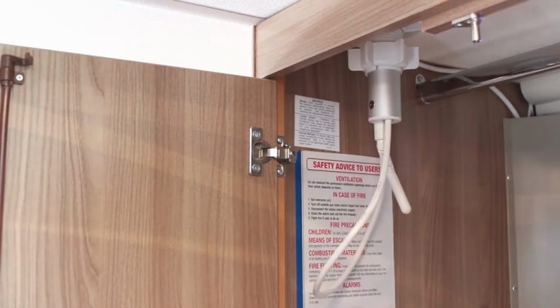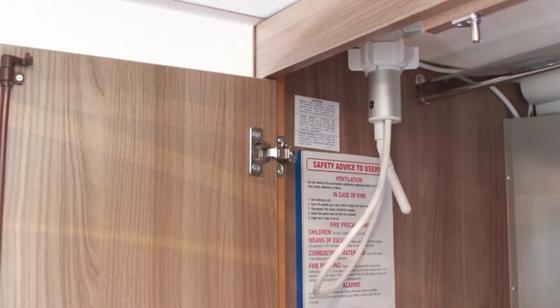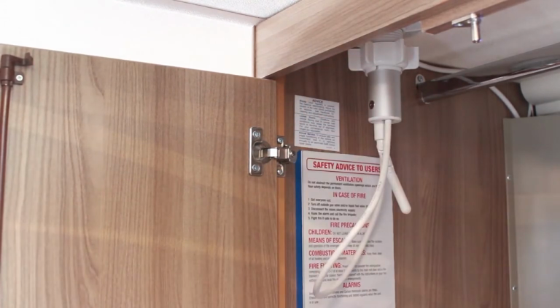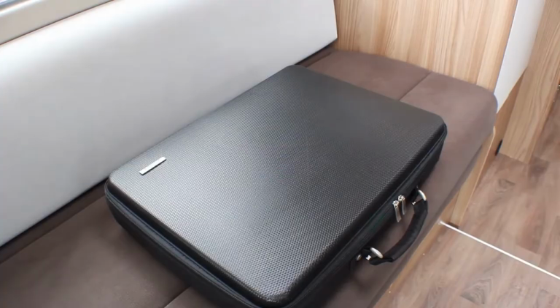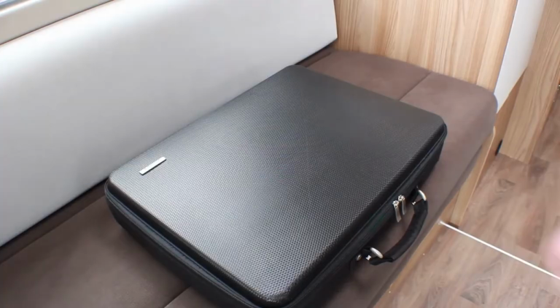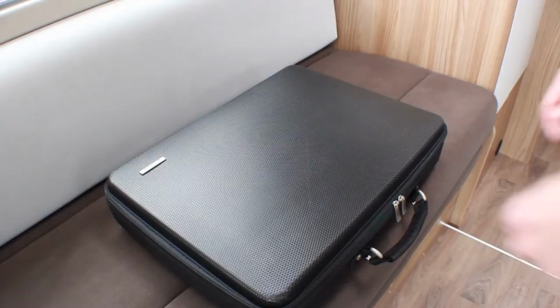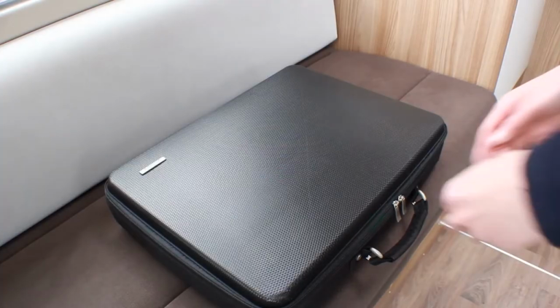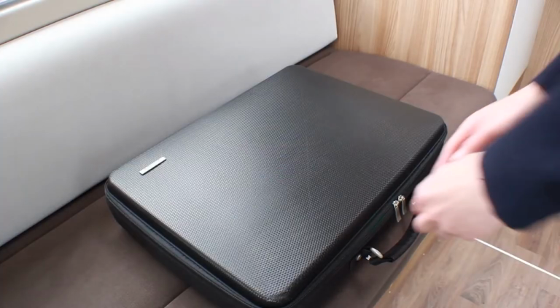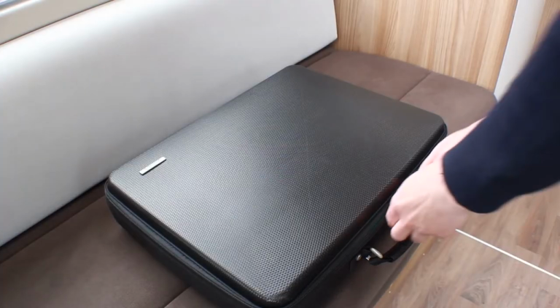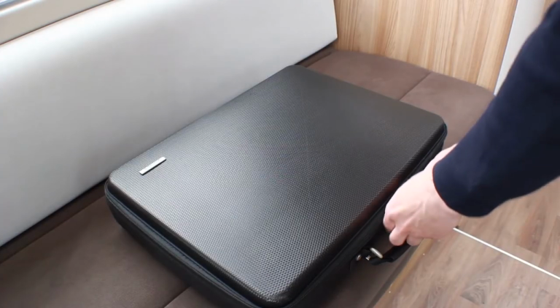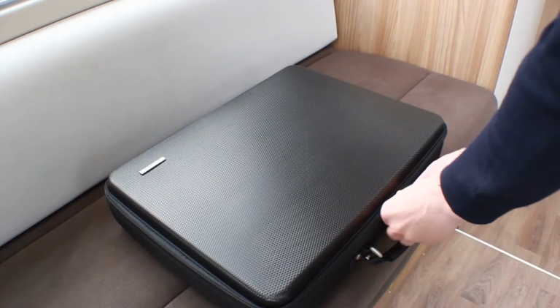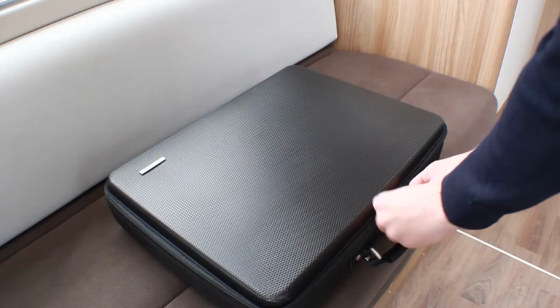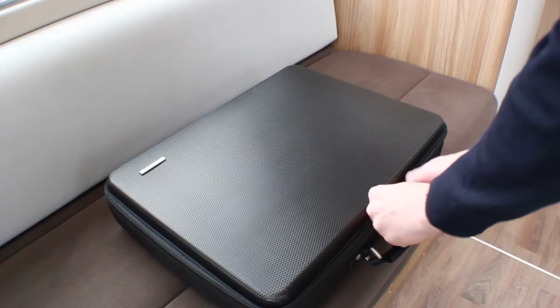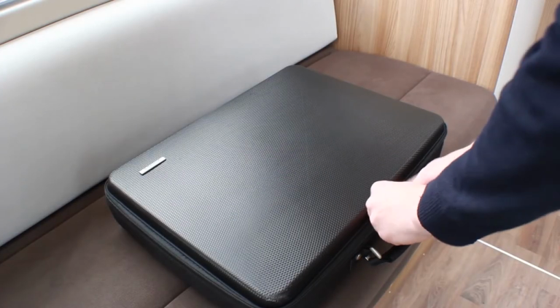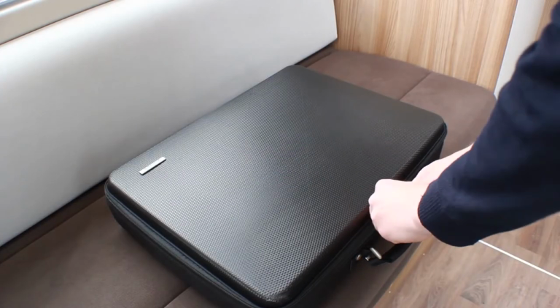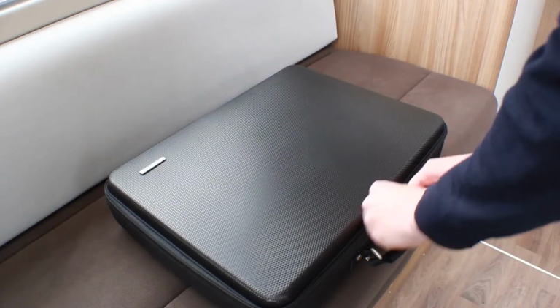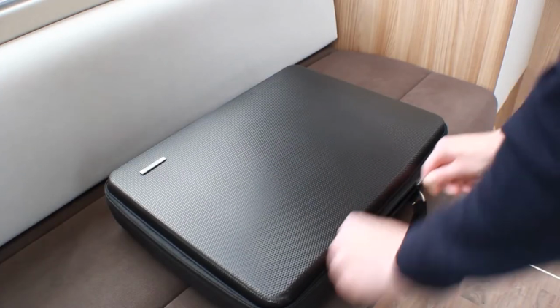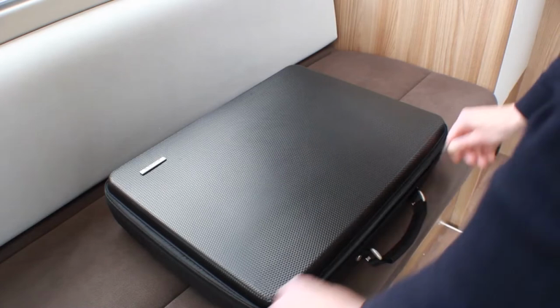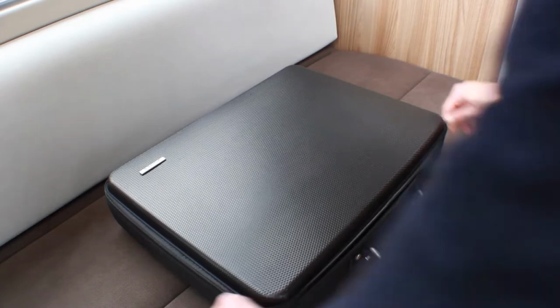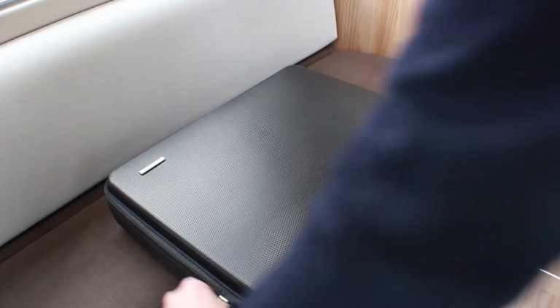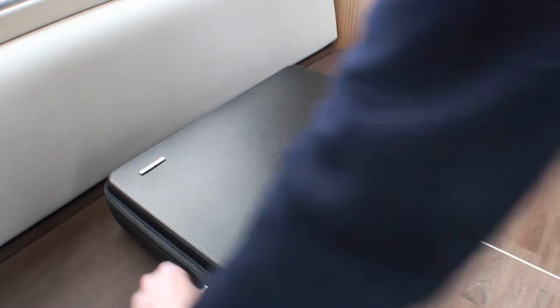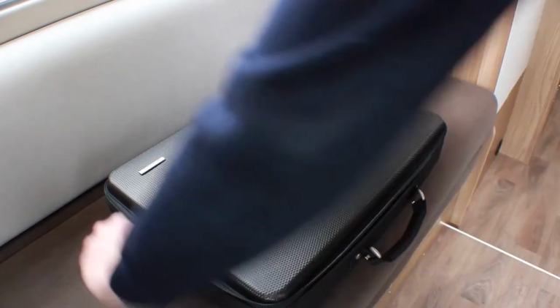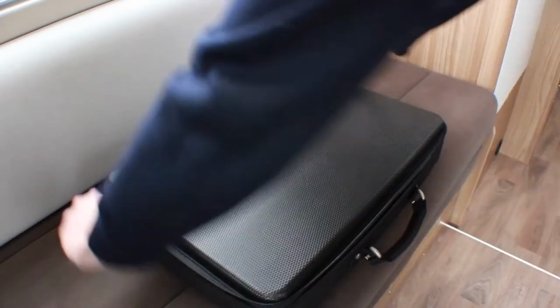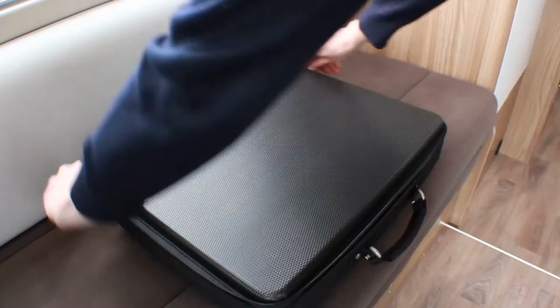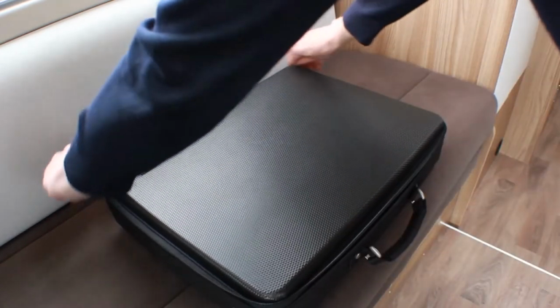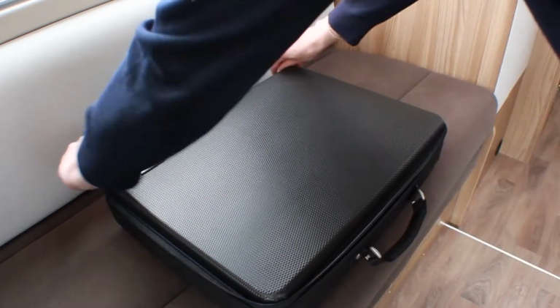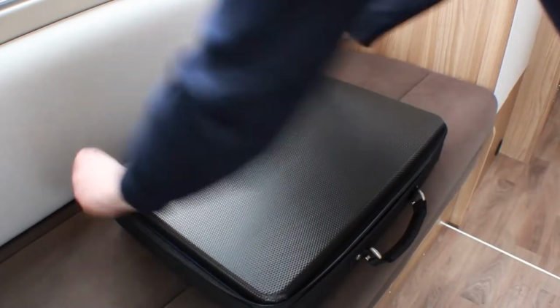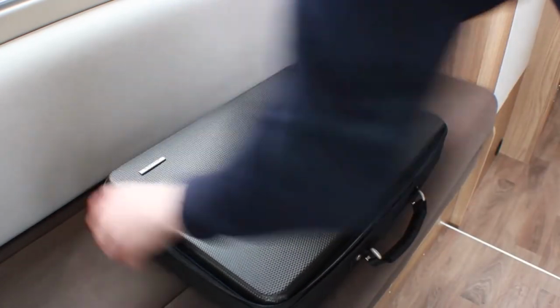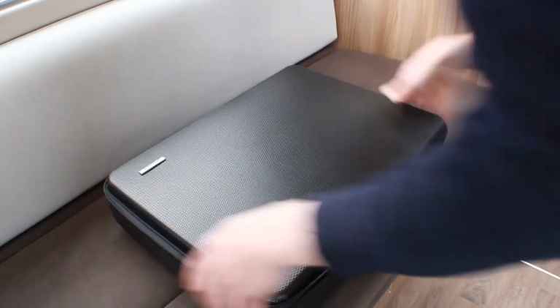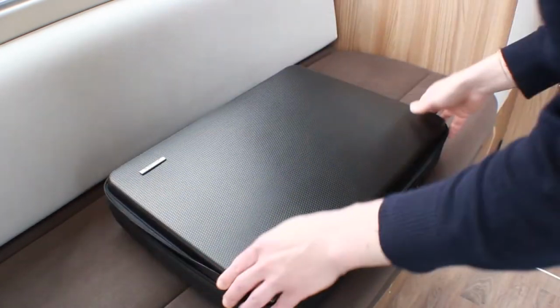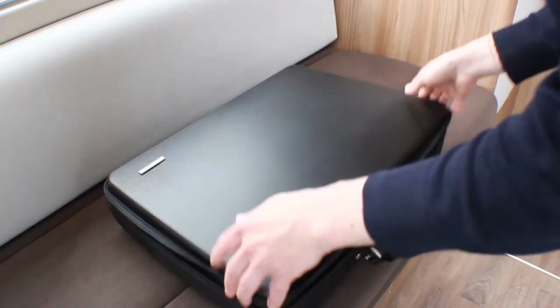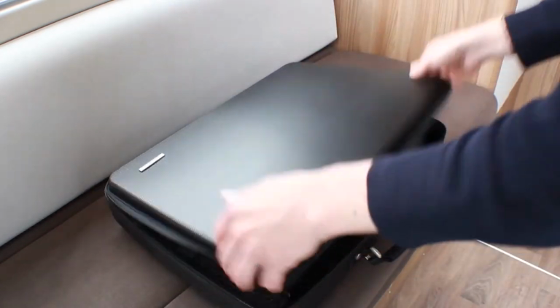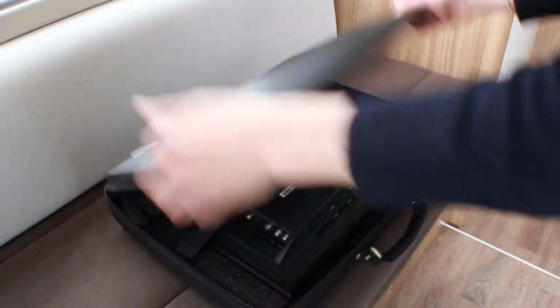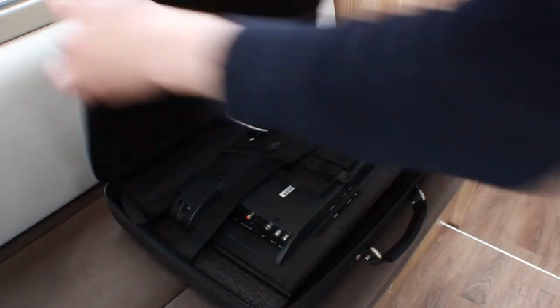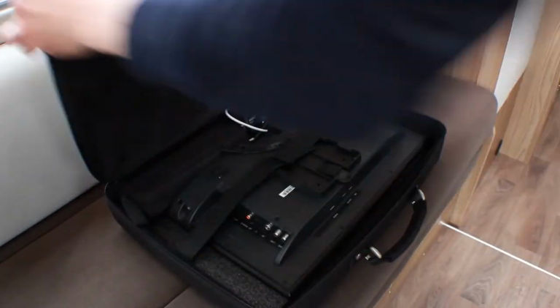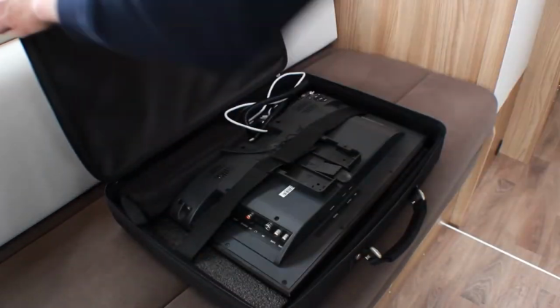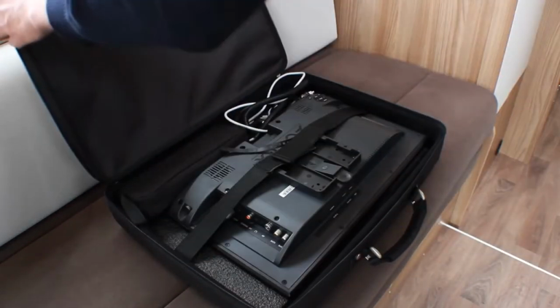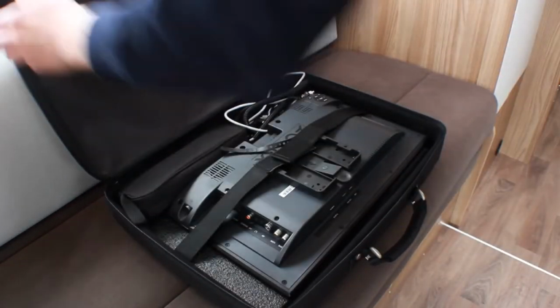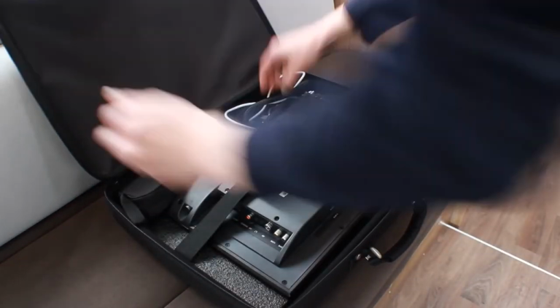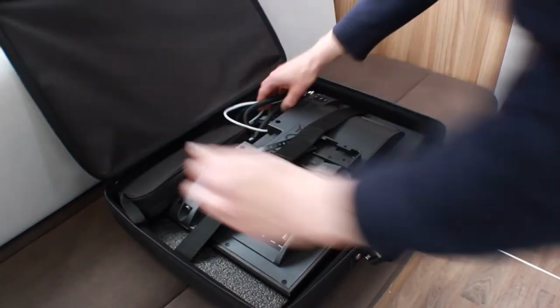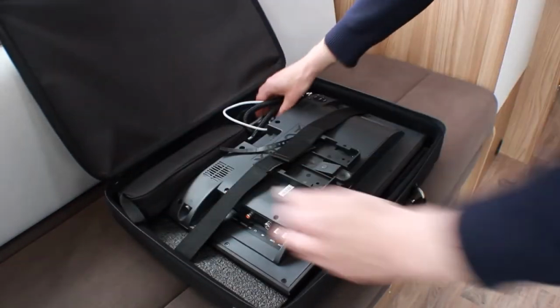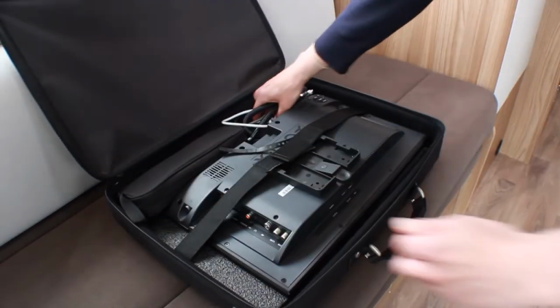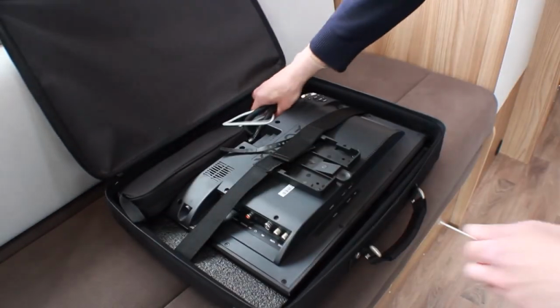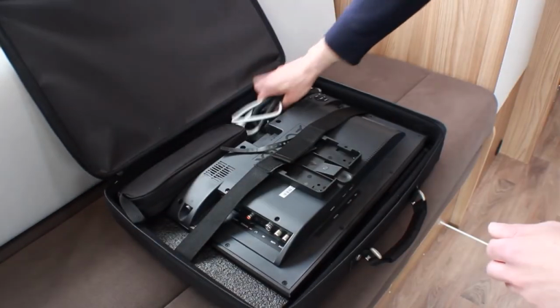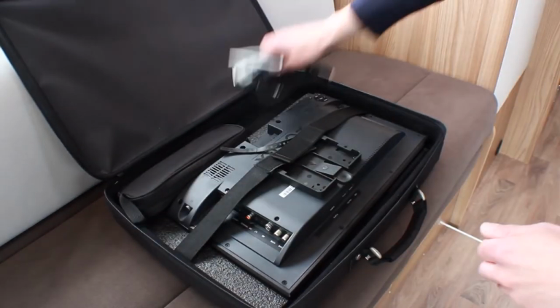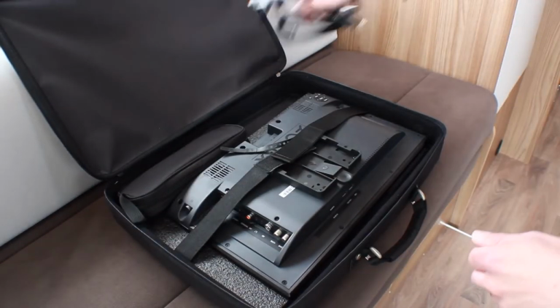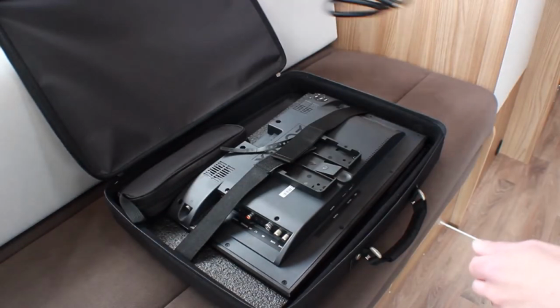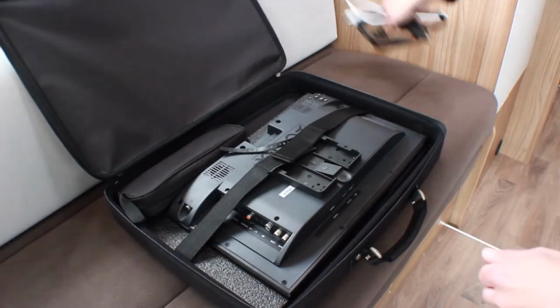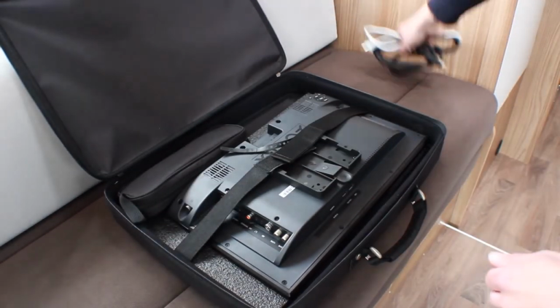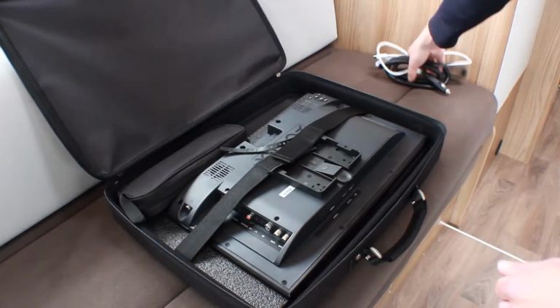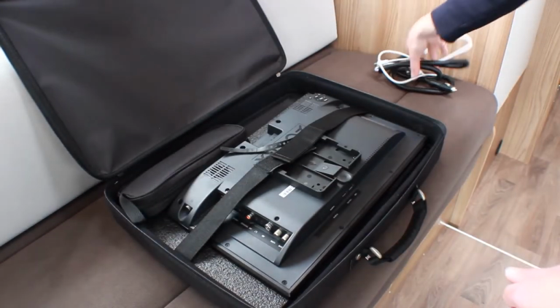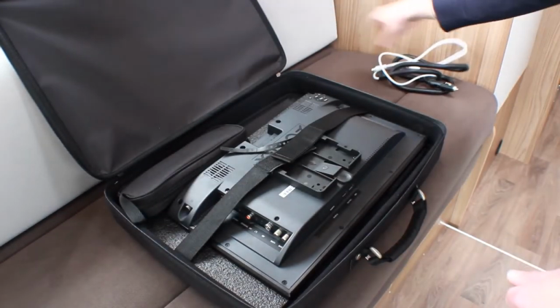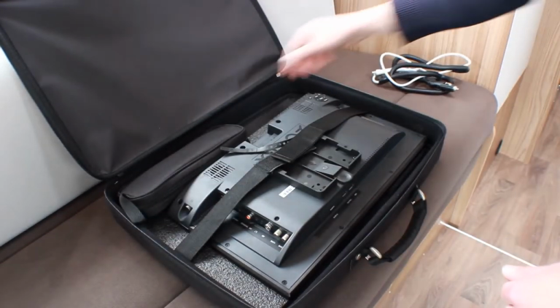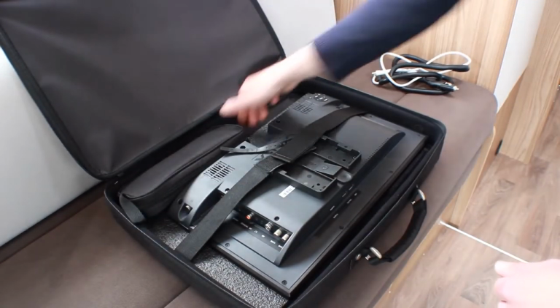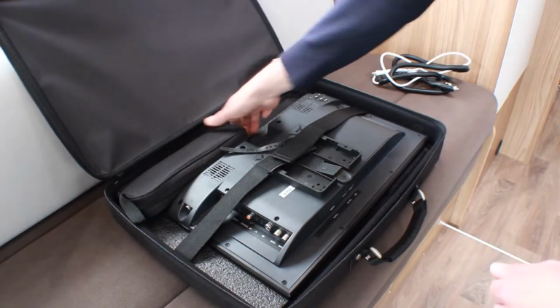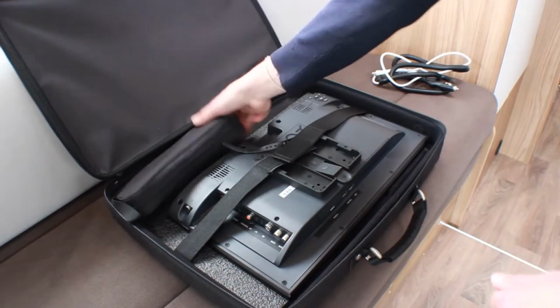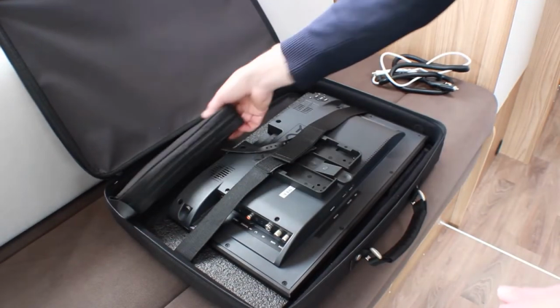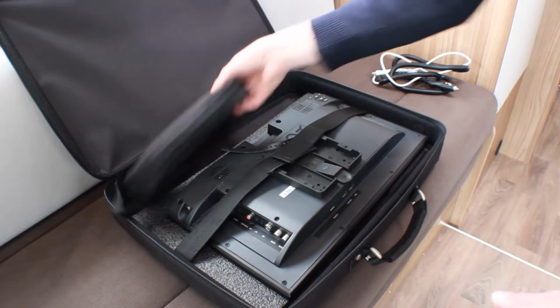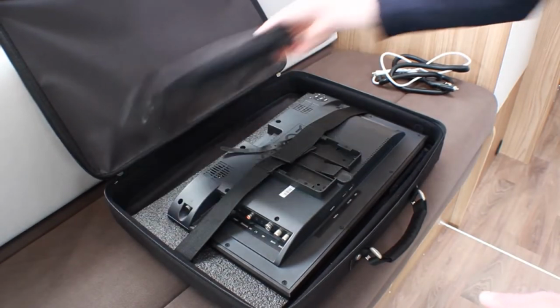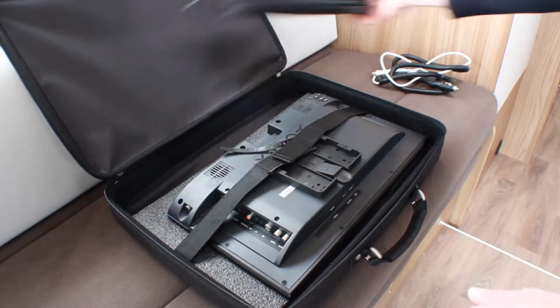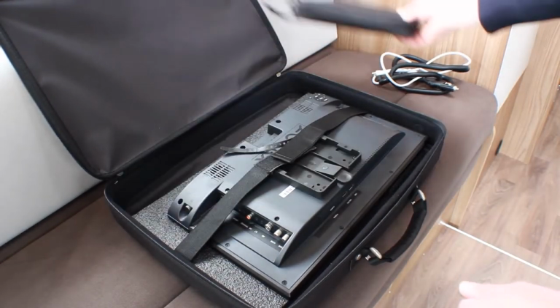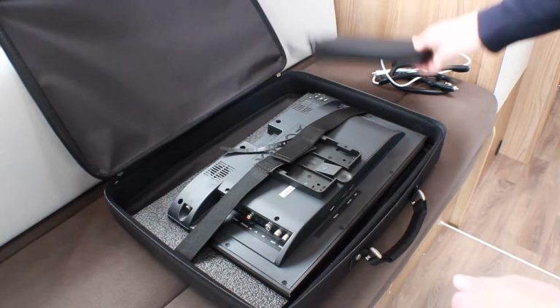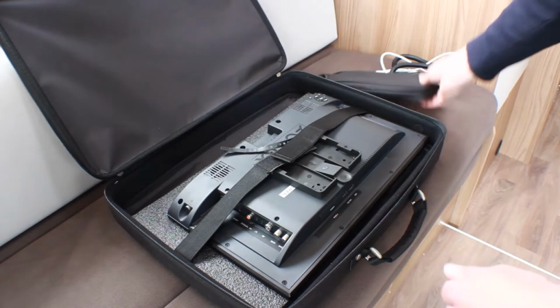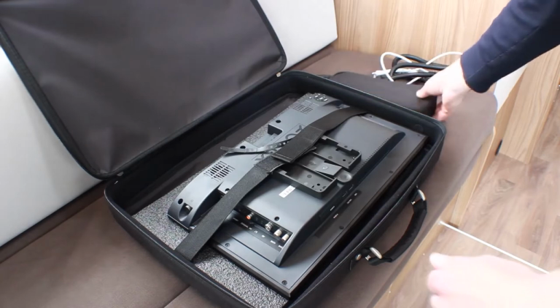Remove the TV along with the aerial and power cables from the travelling case. The remote control can be found within the small pouch.